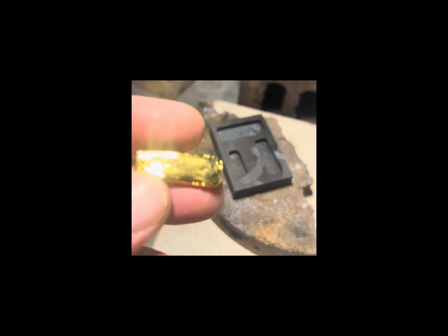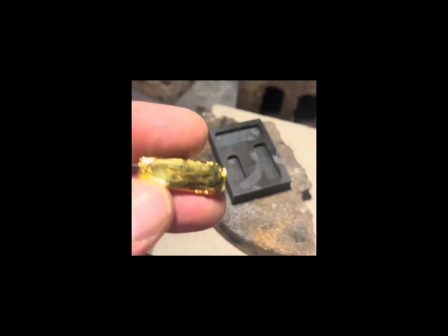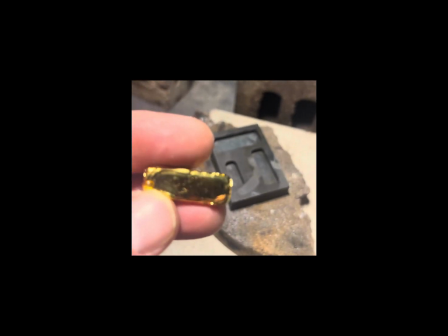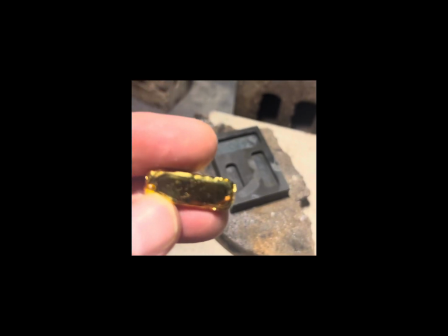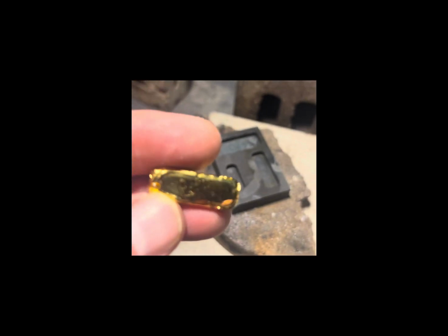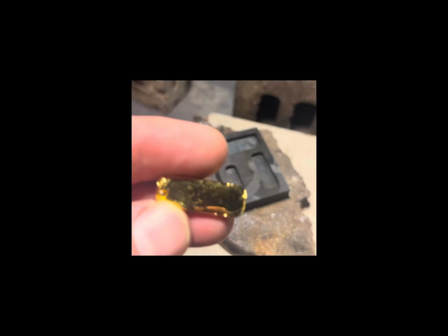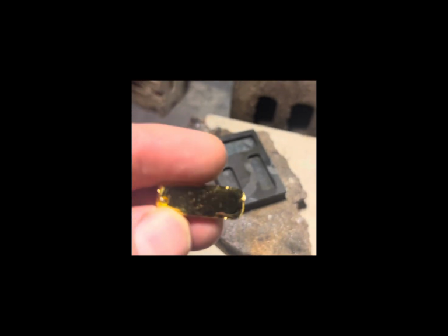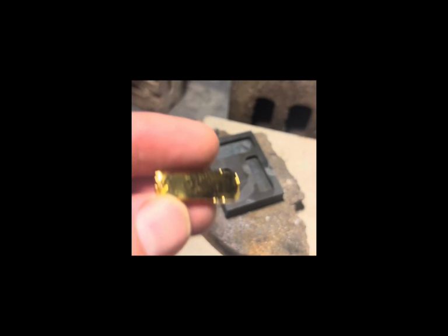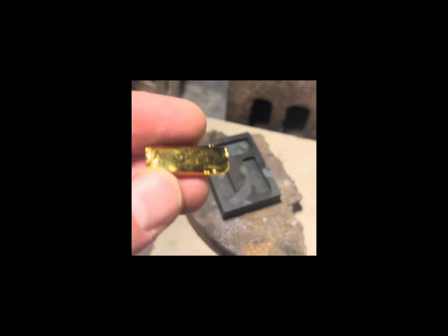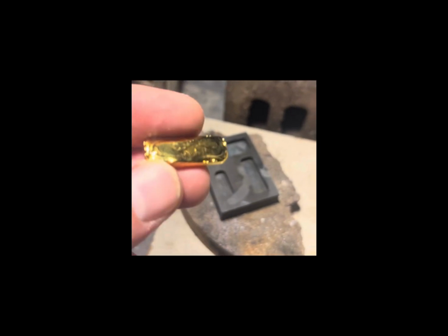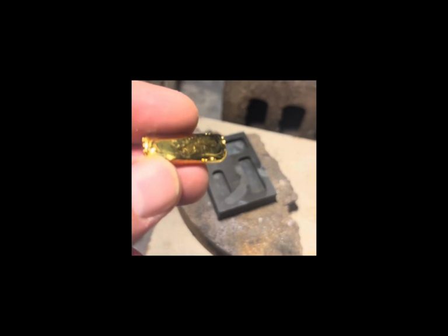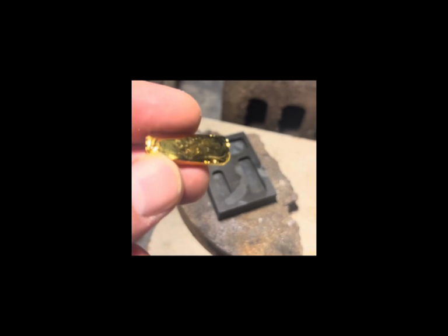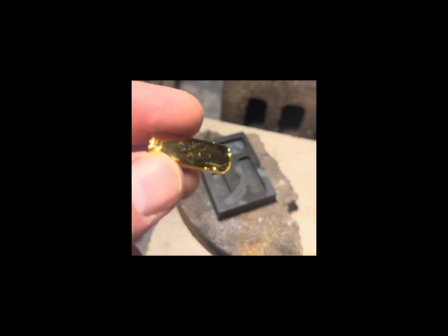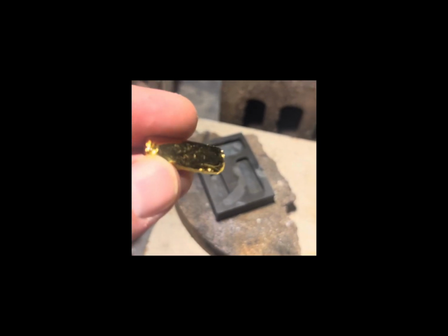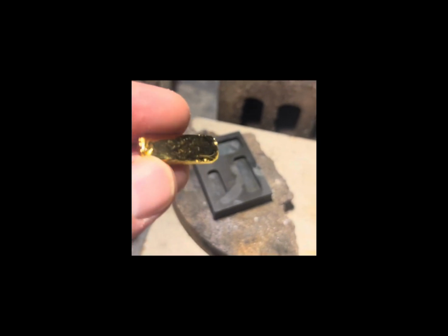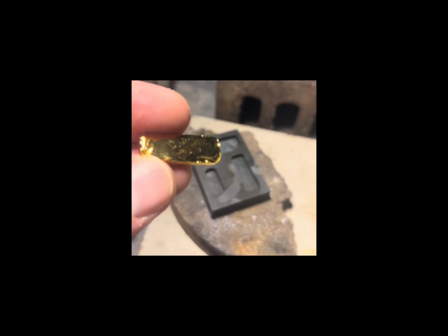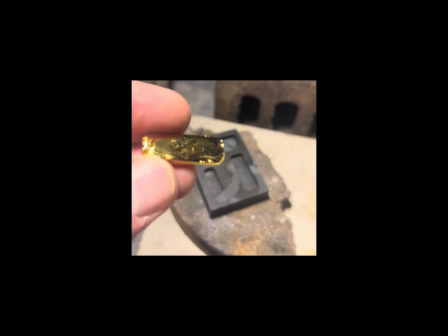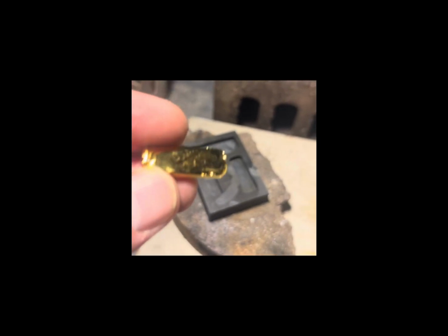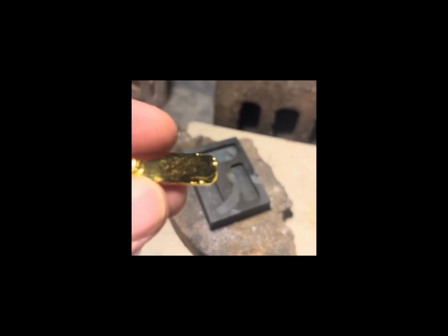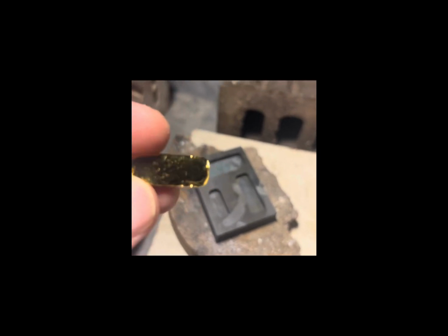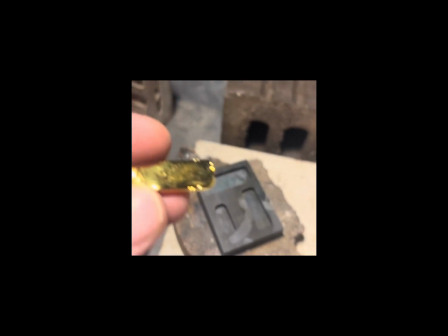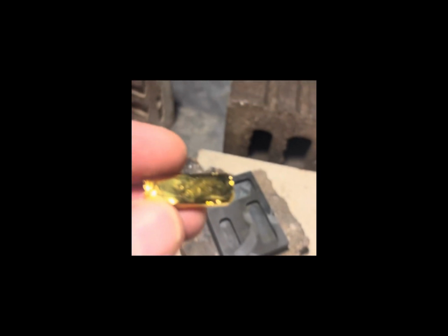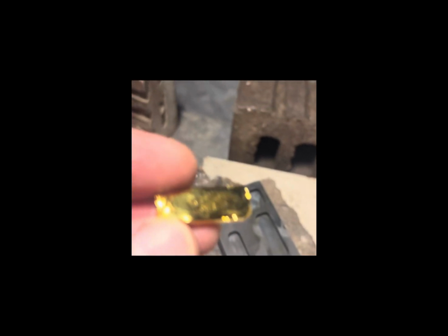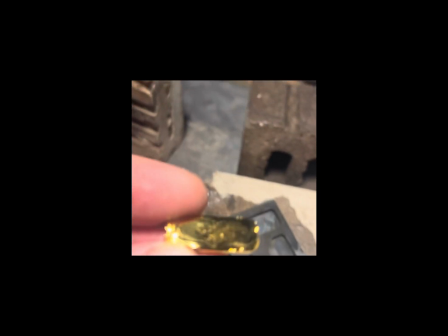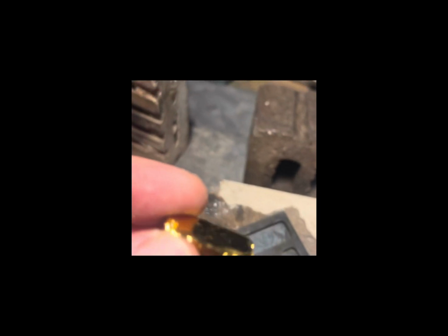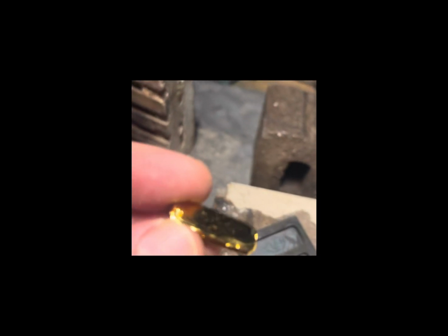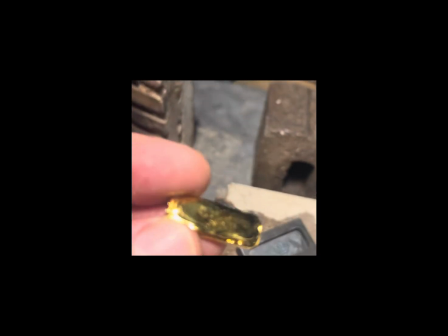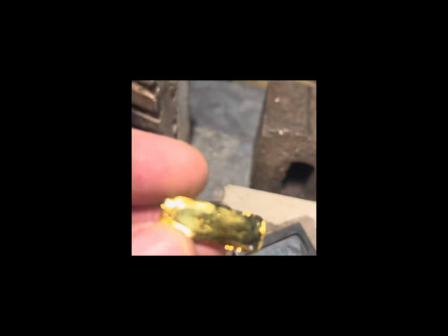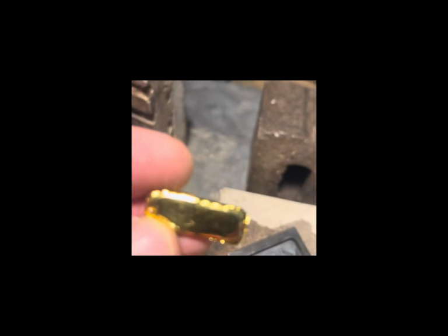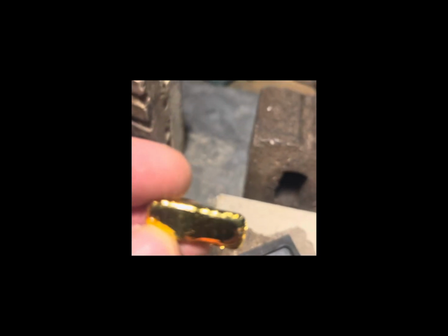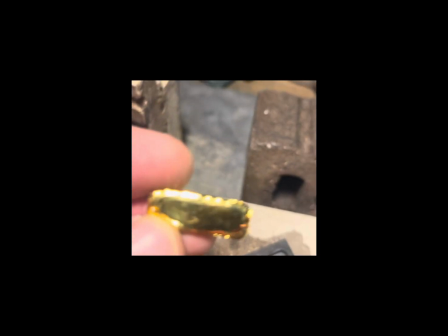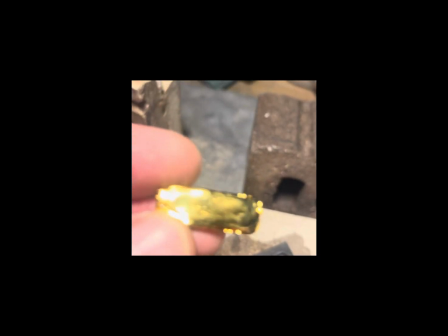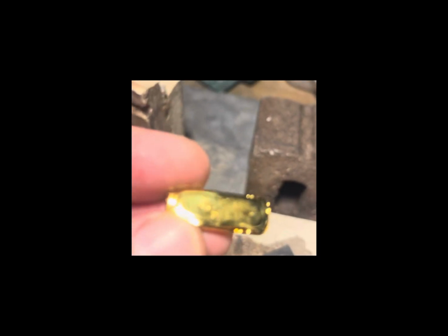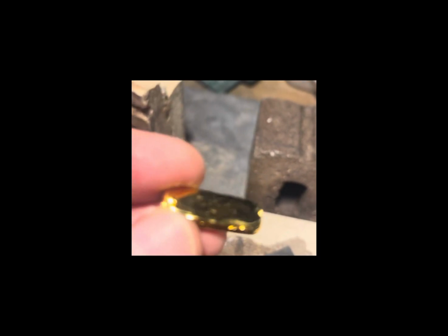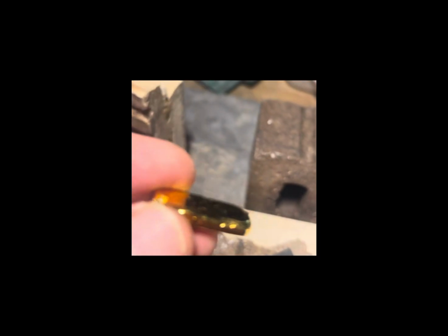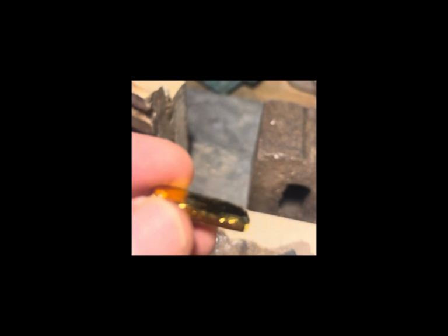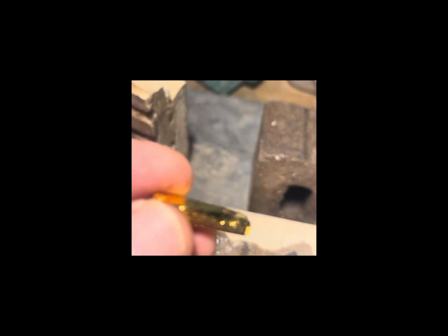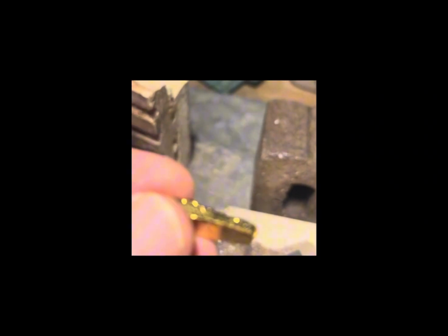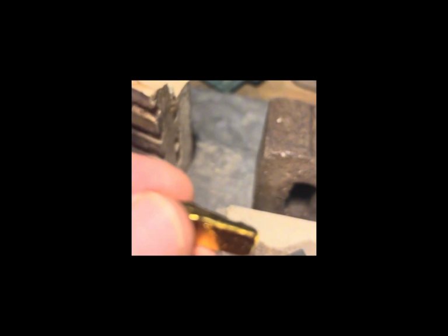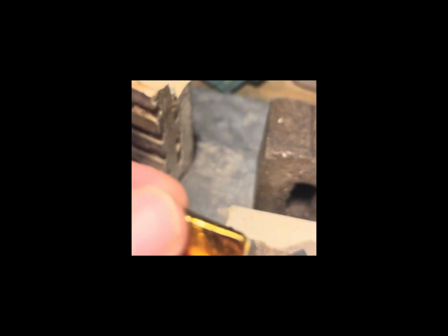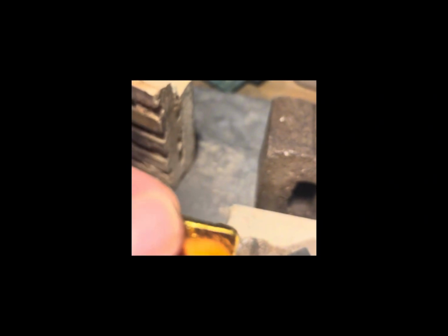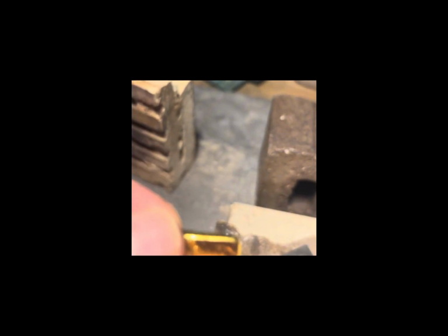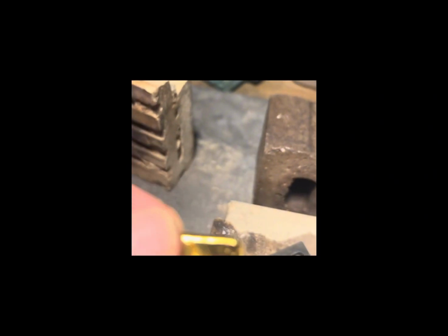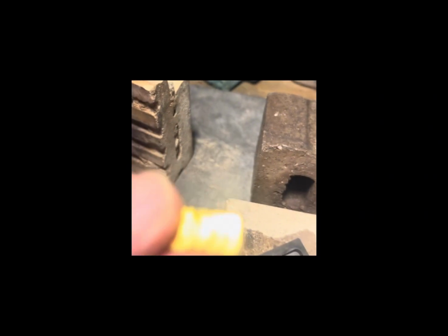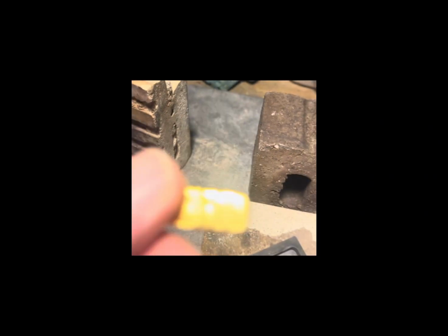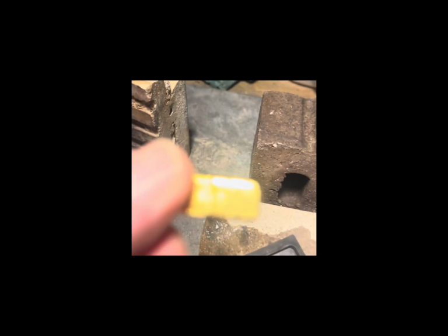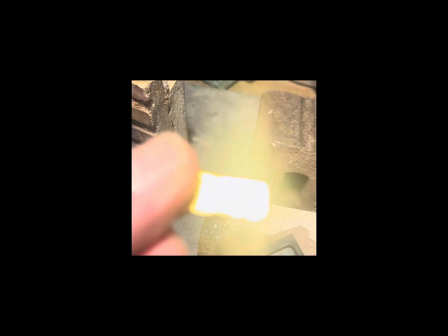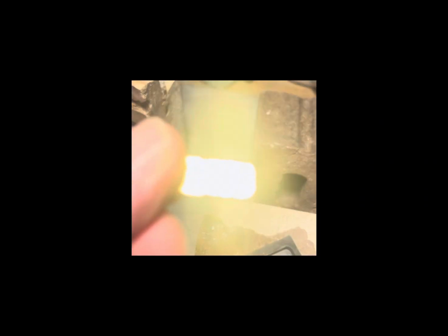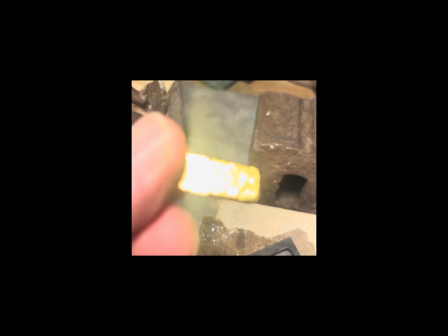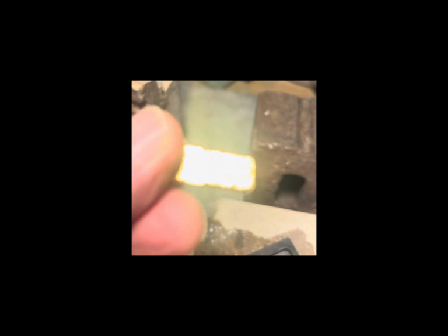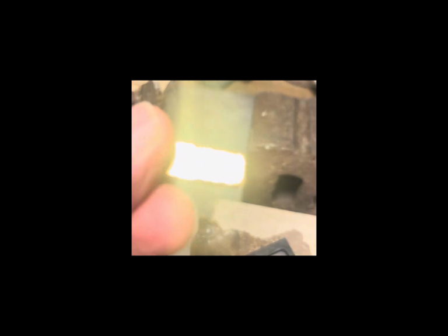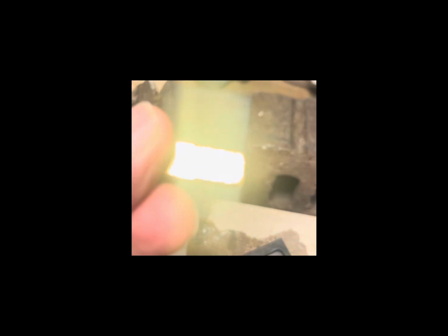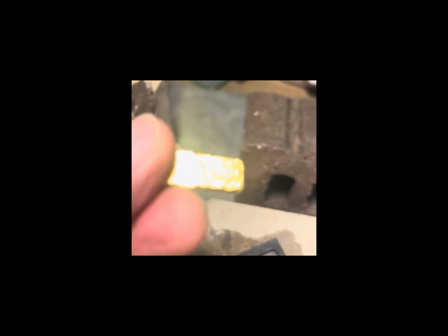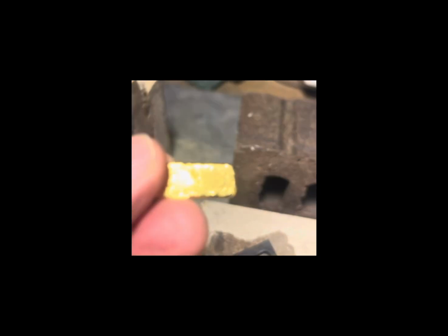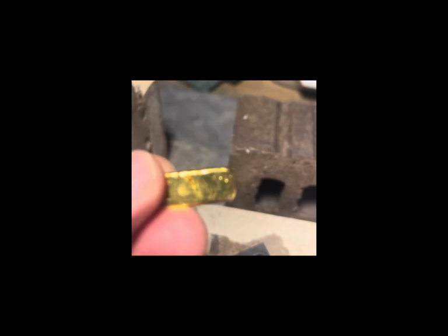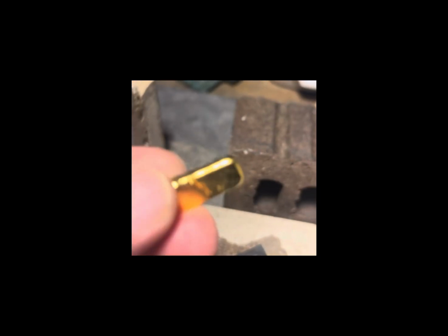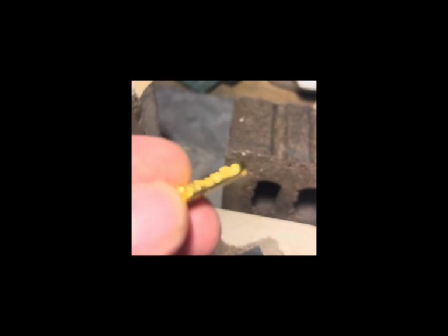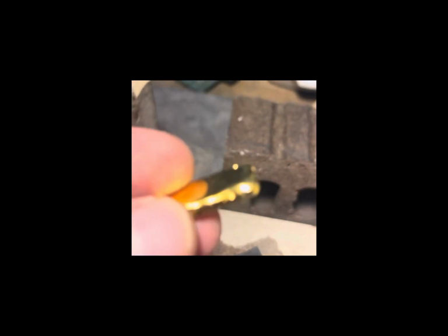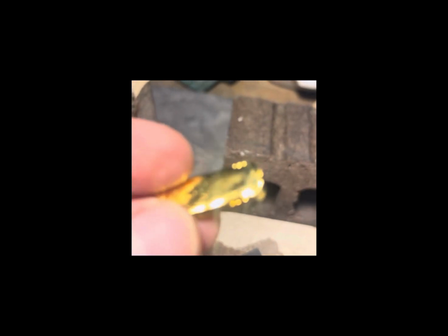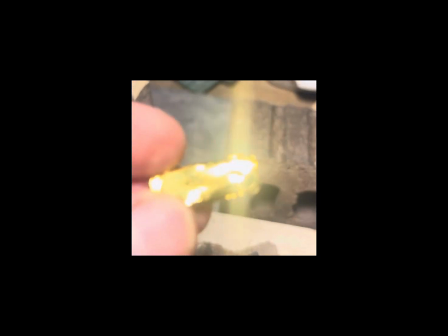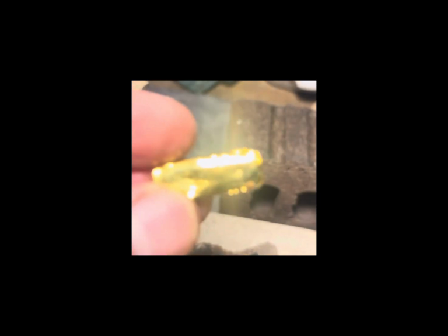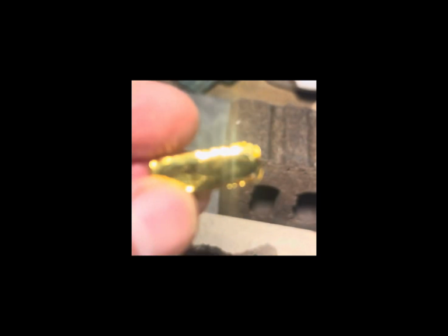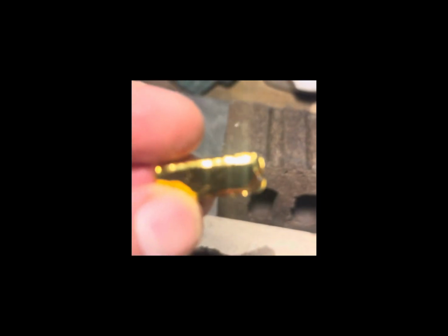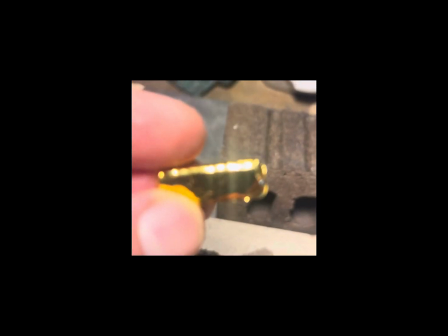In my opinion, that looks really good — it's pretty shiny.